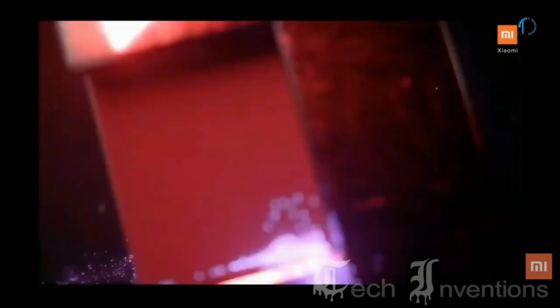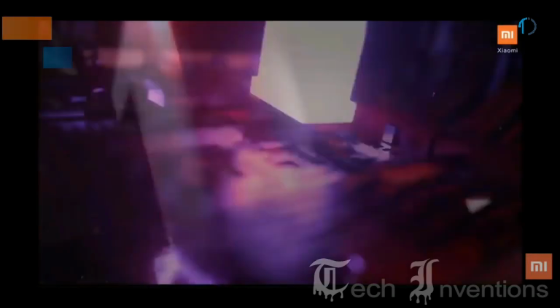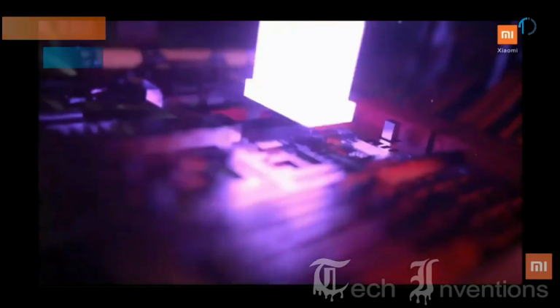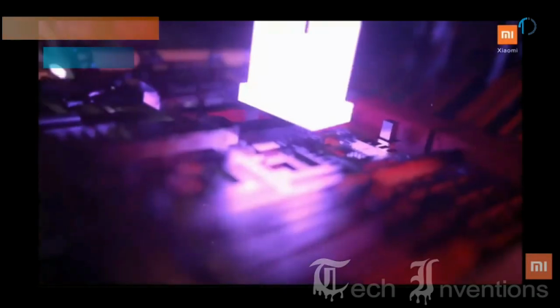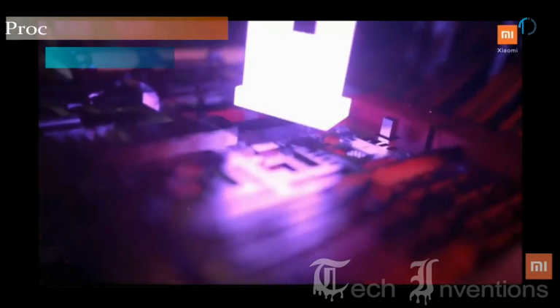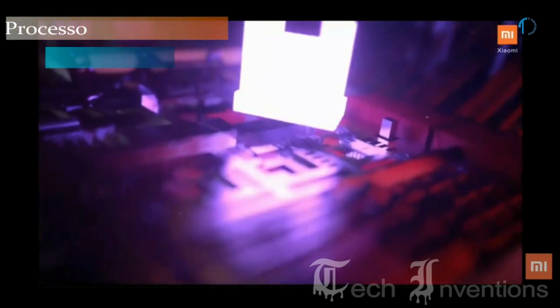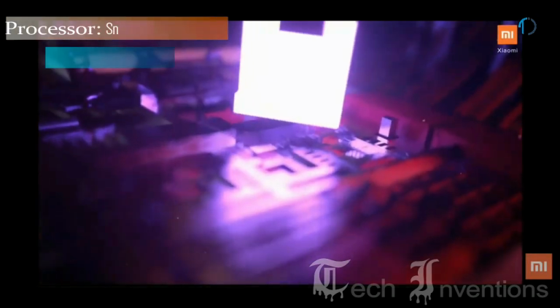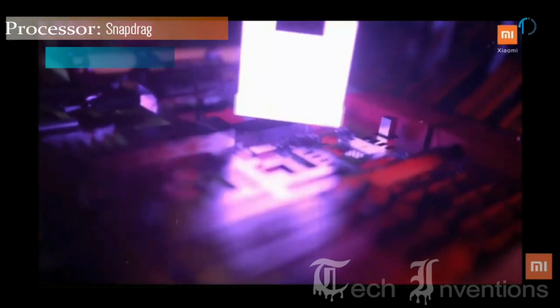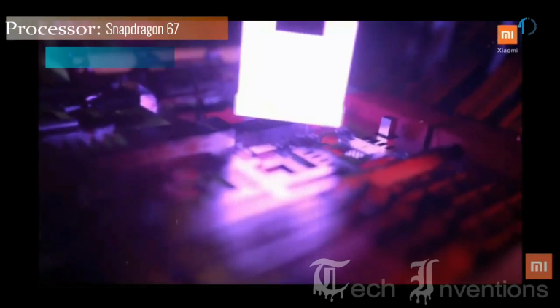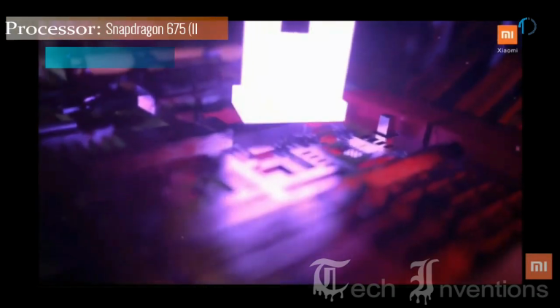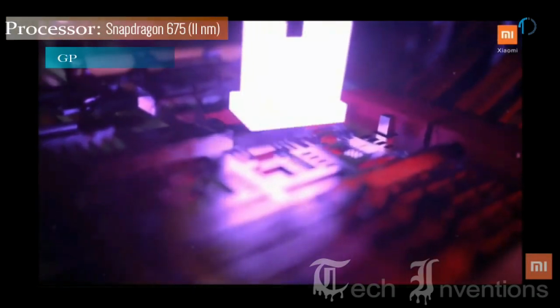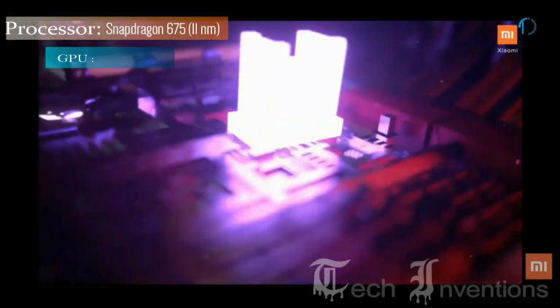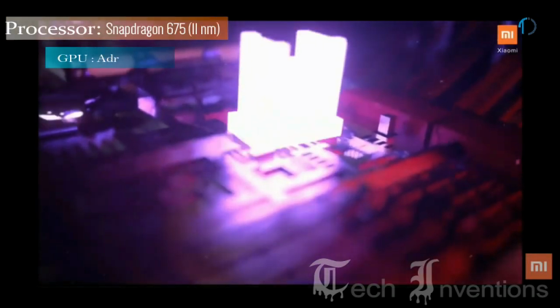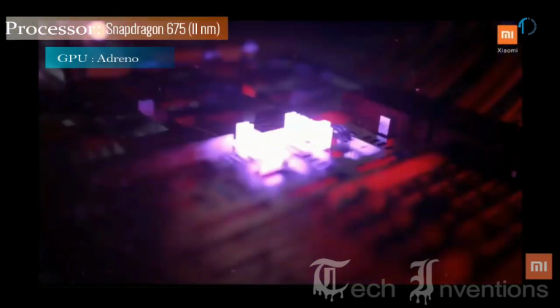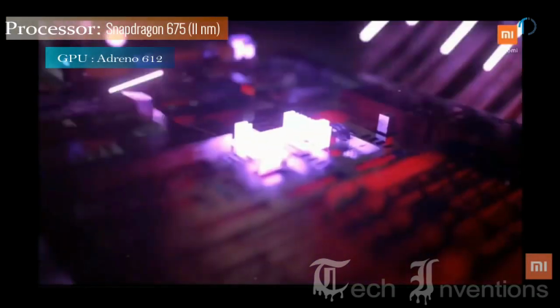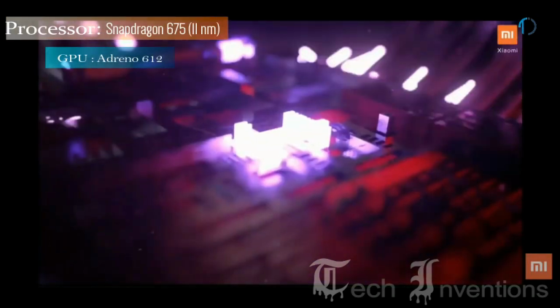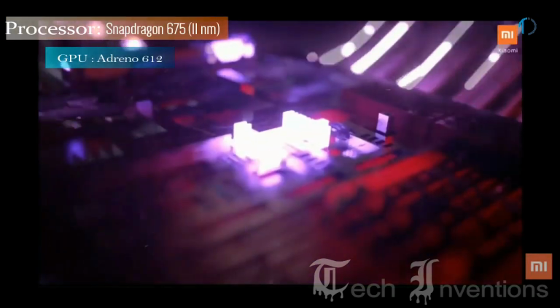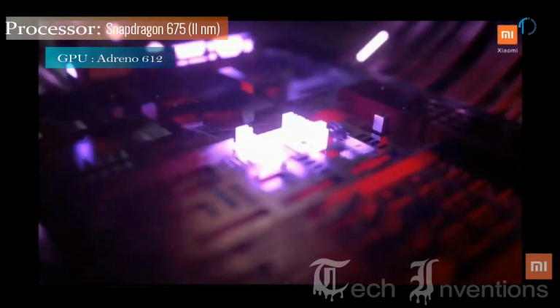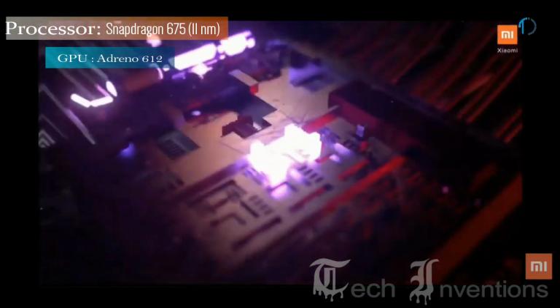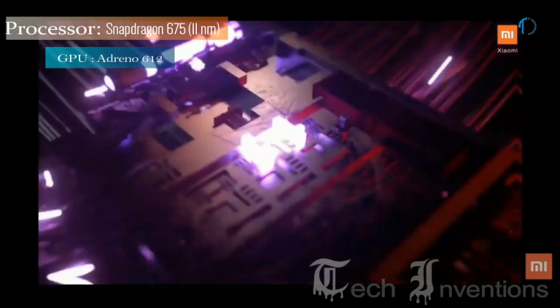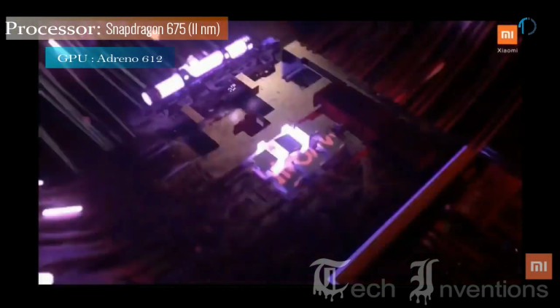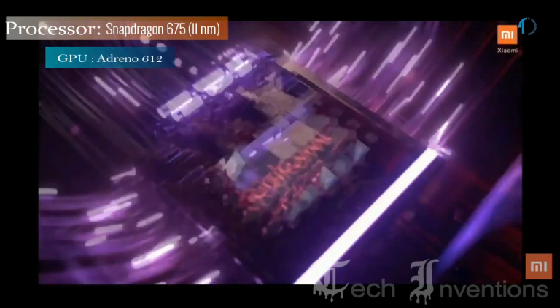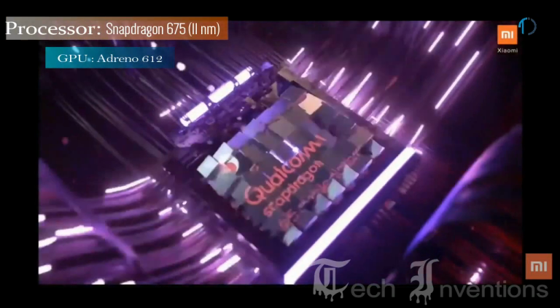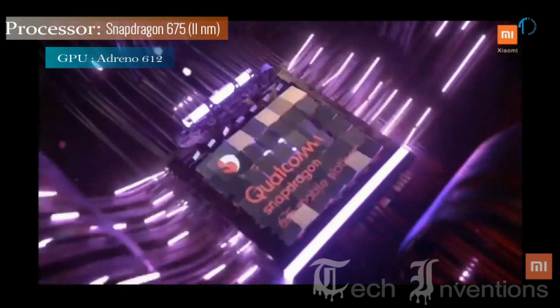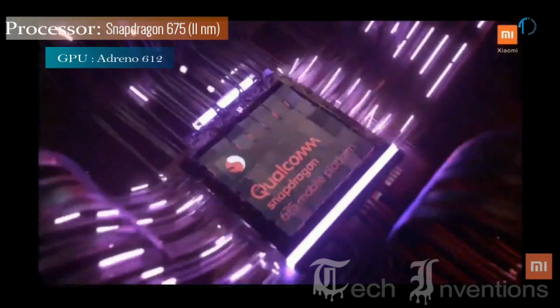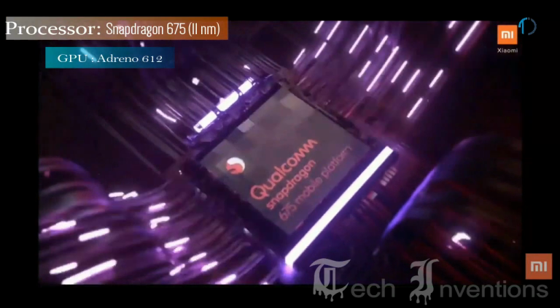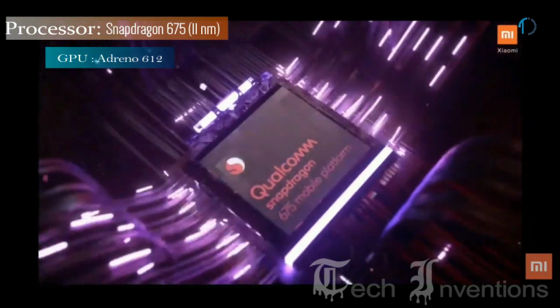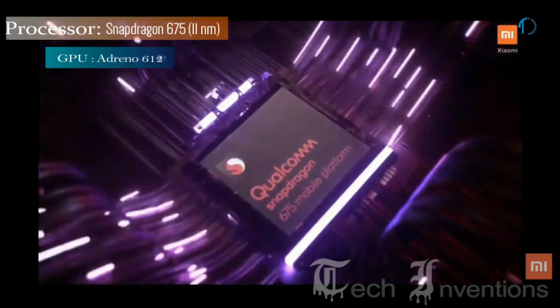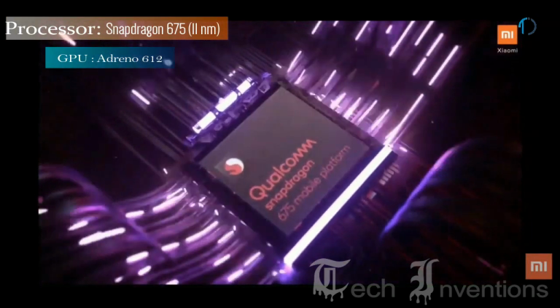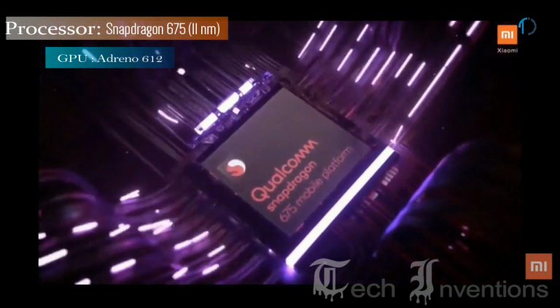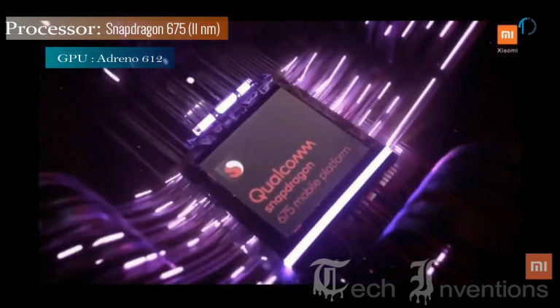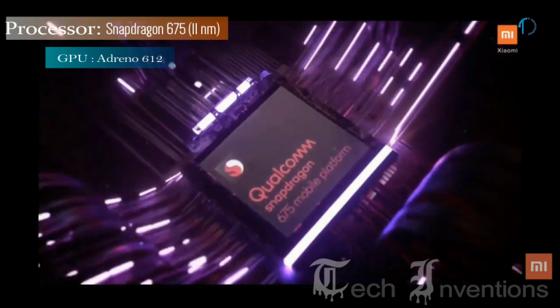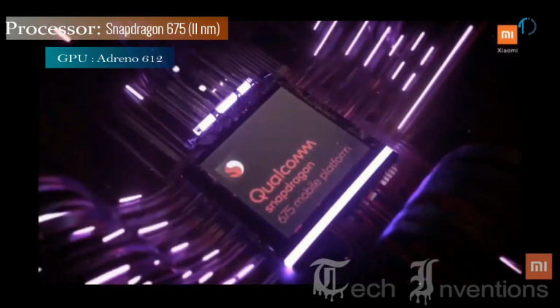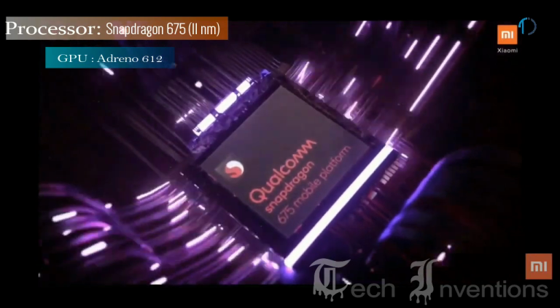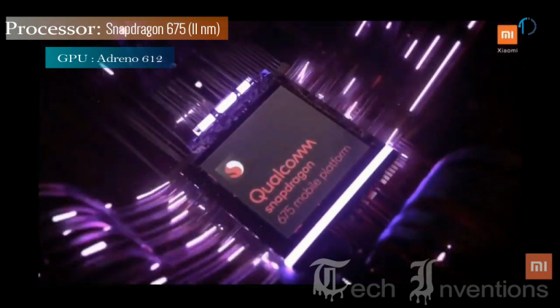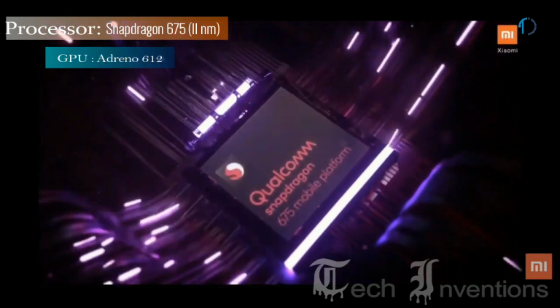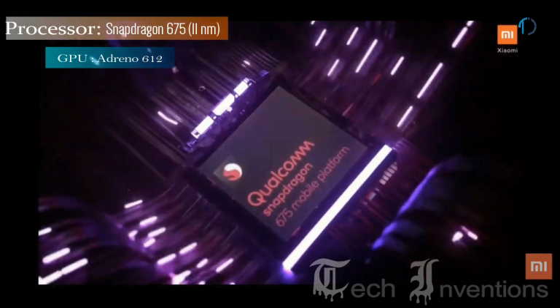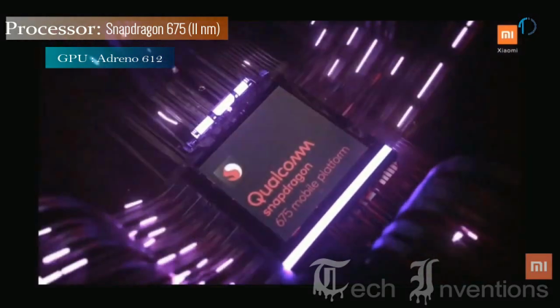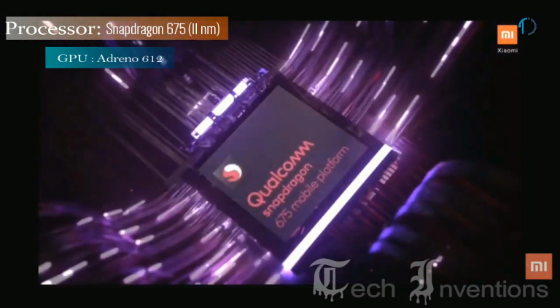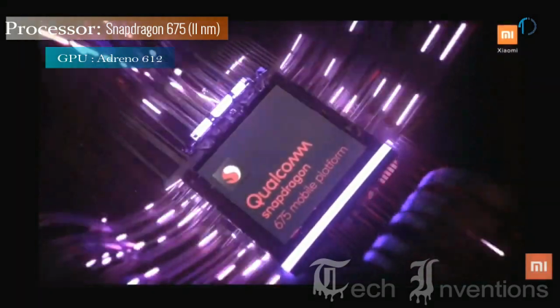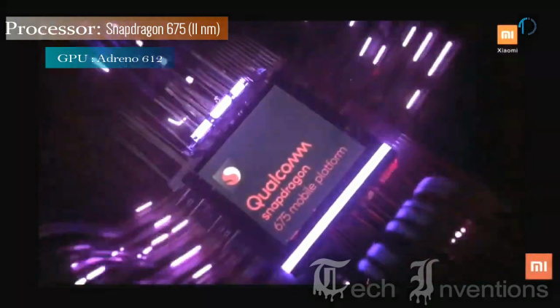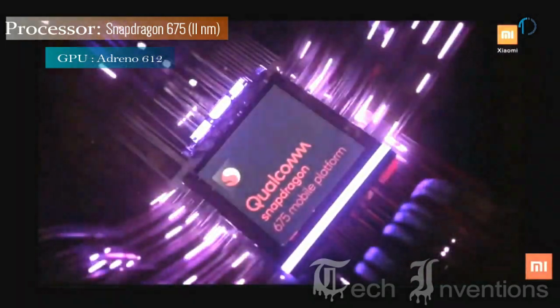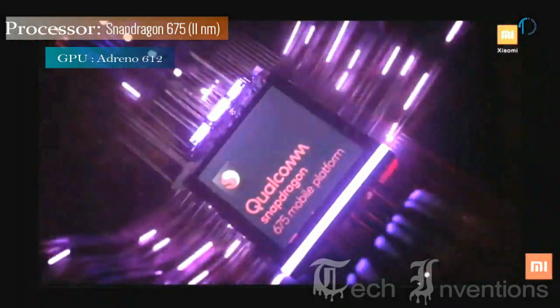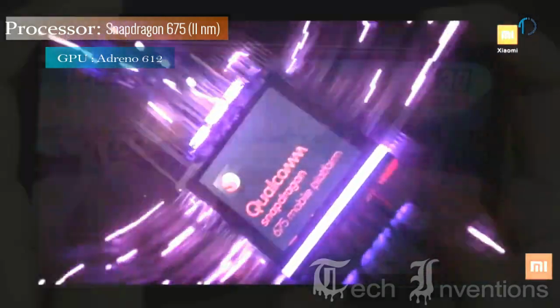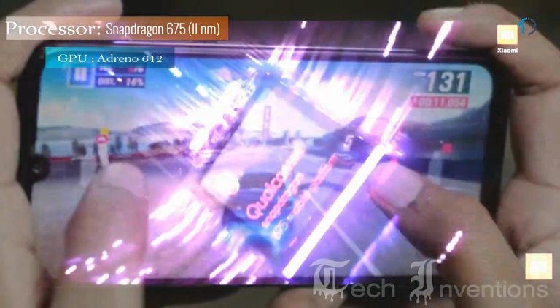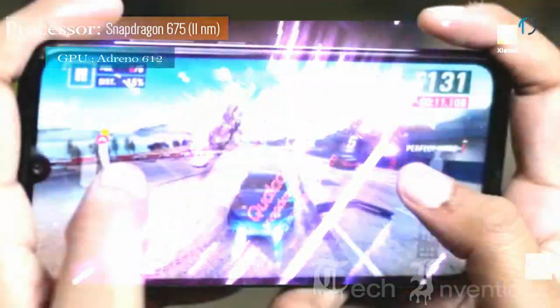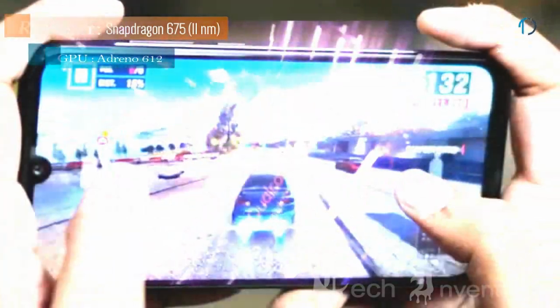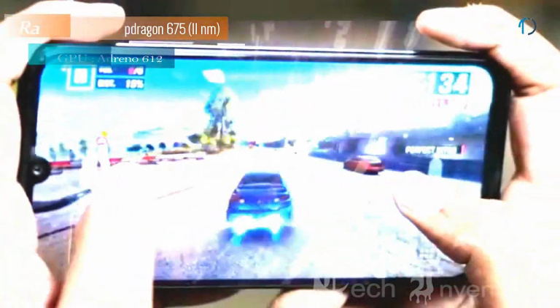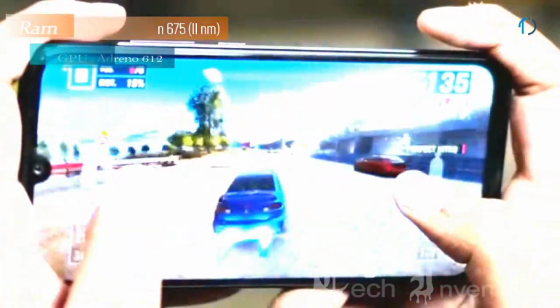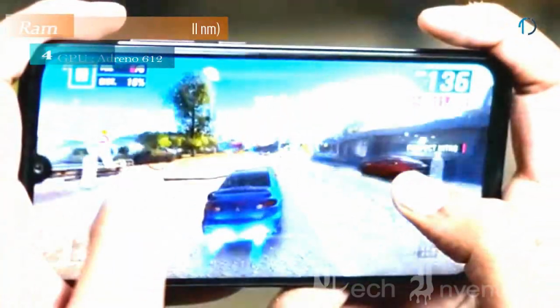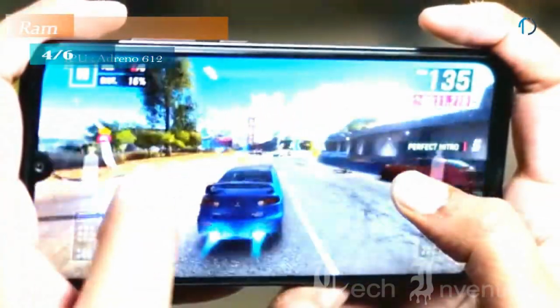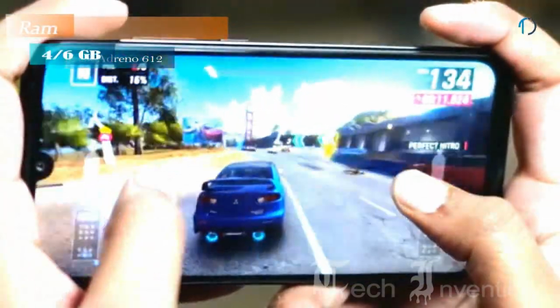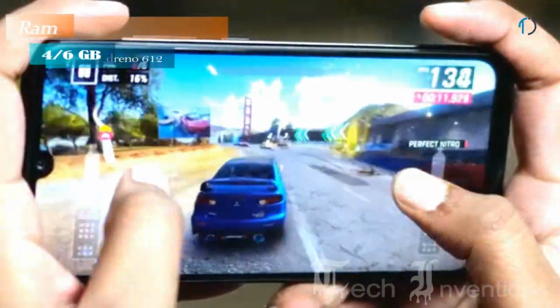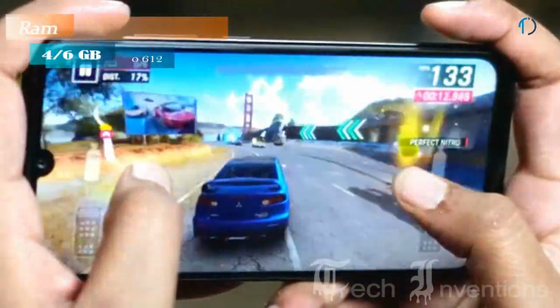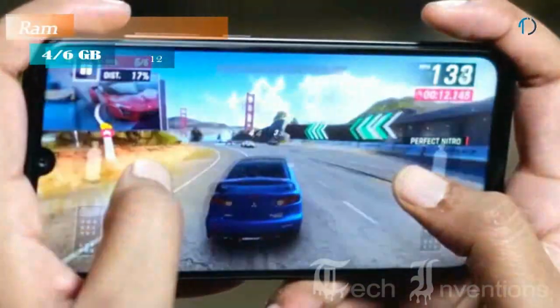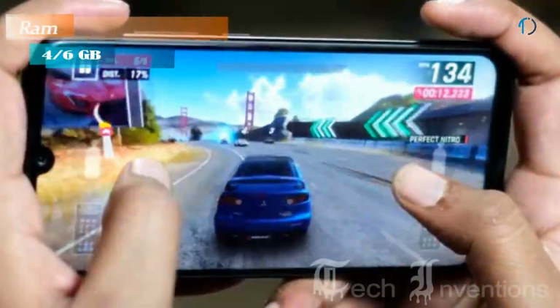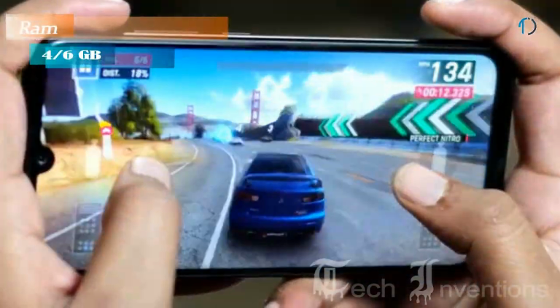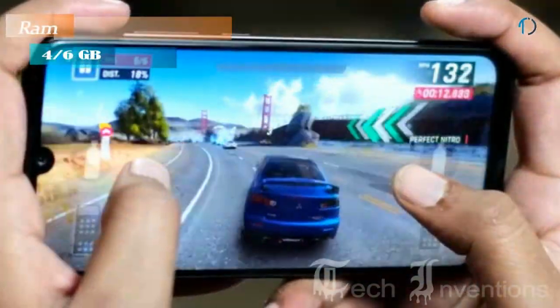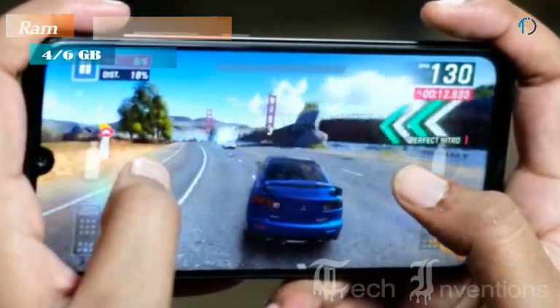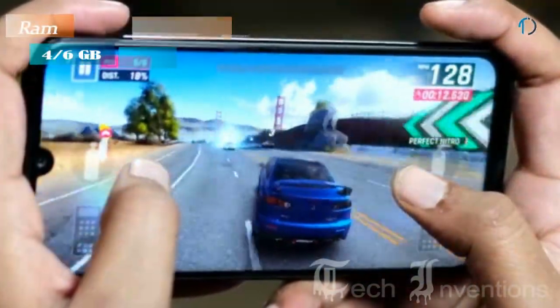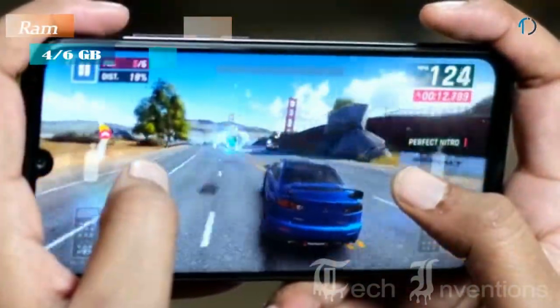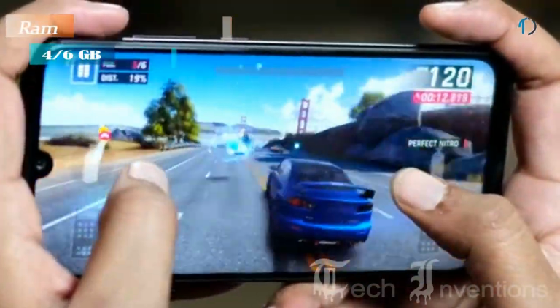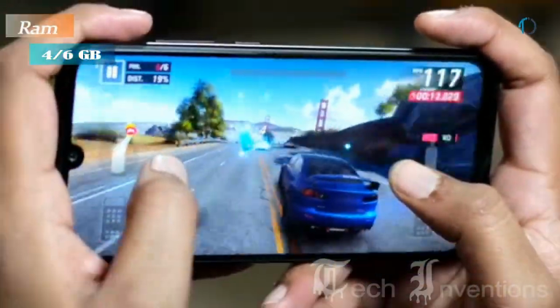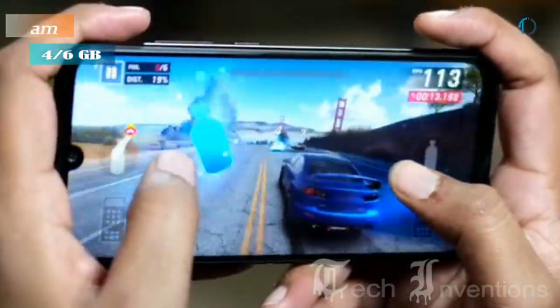This smartphone is powered by an Octa-Core Qualcomm Snapdragon 675 11nm processor and packs 4GB and 6GB of RAM.